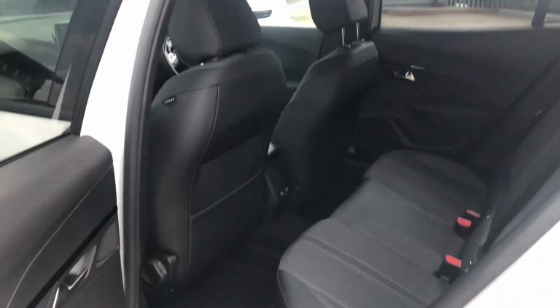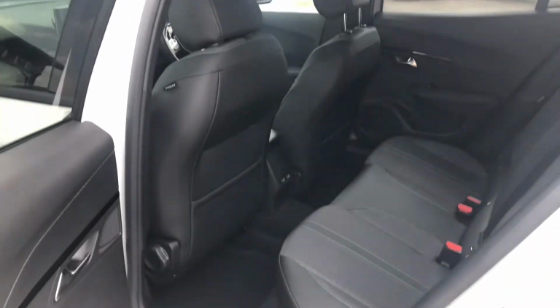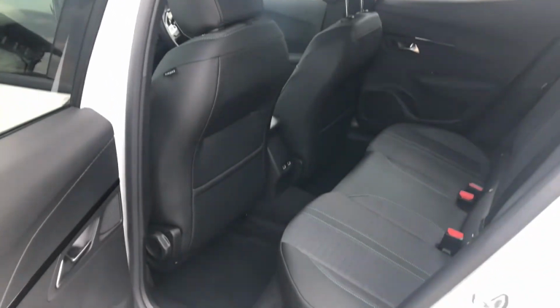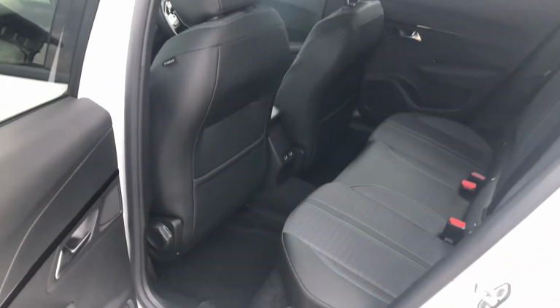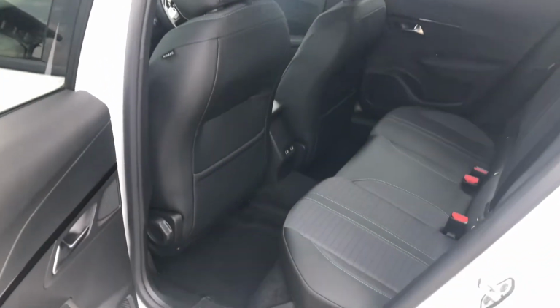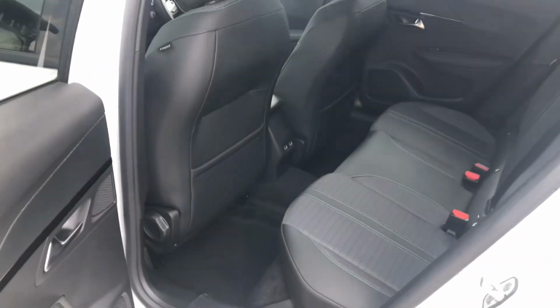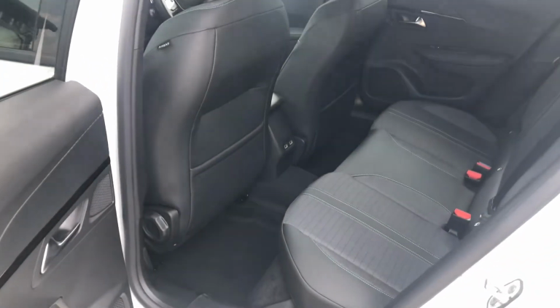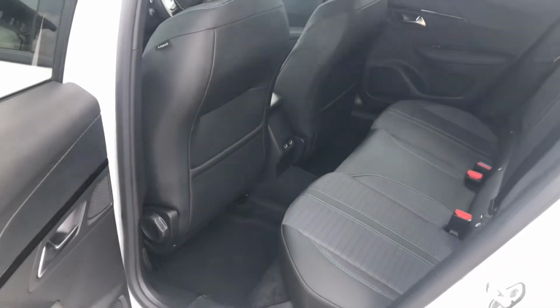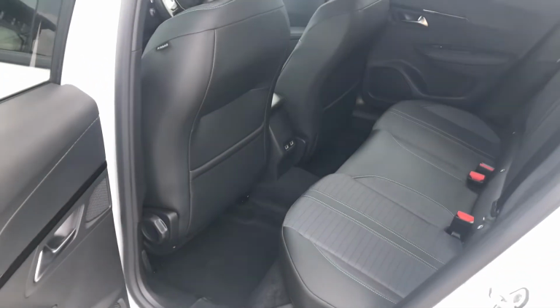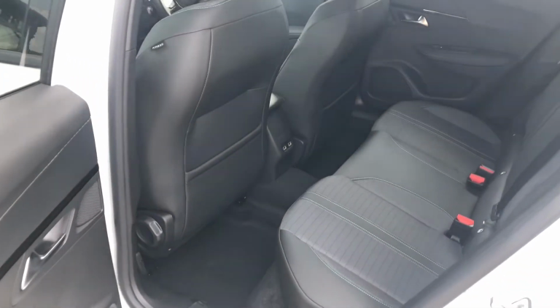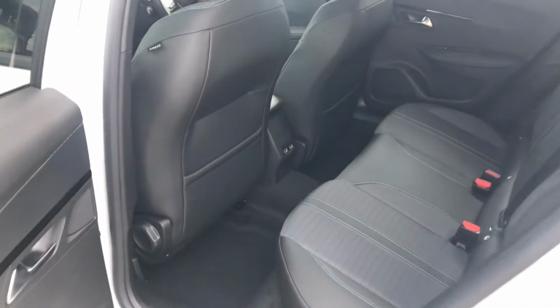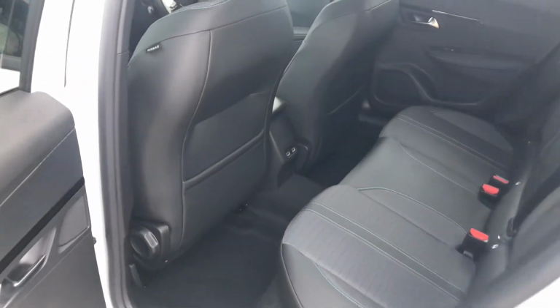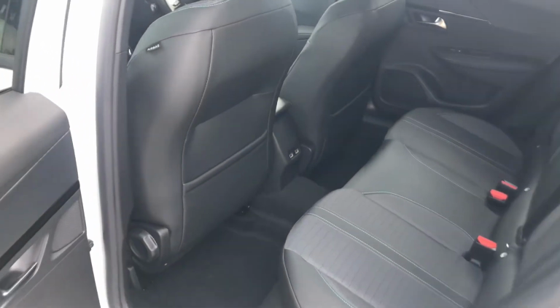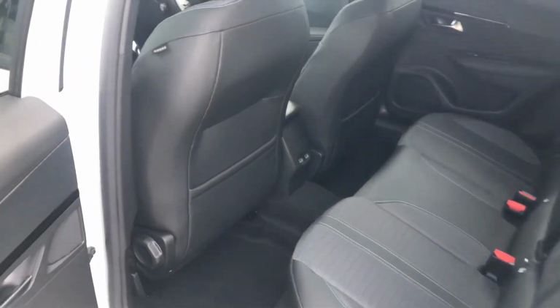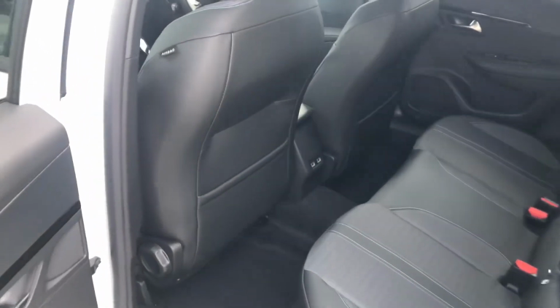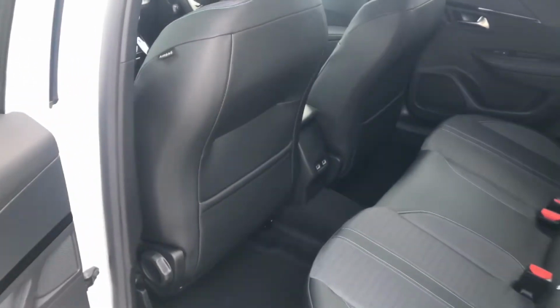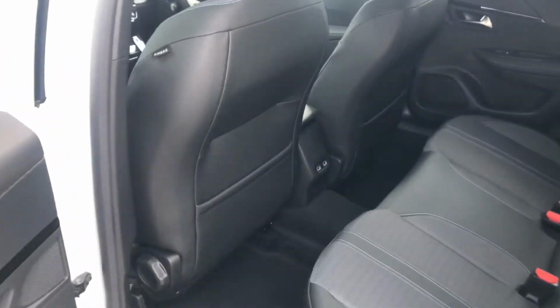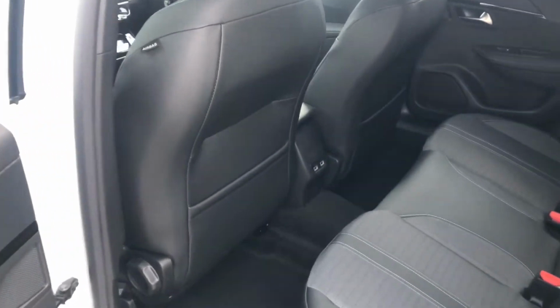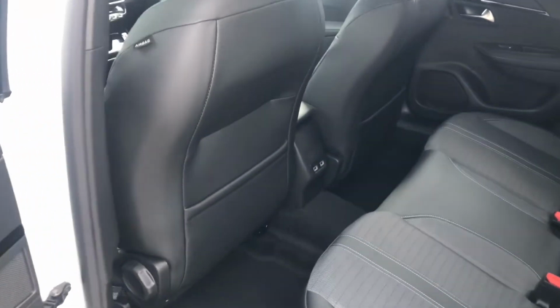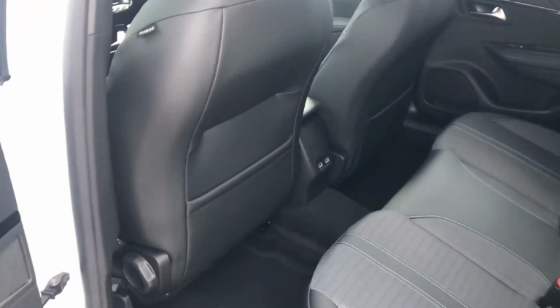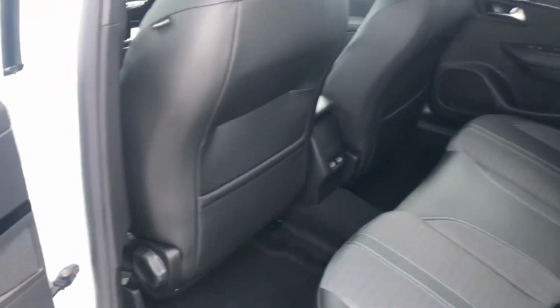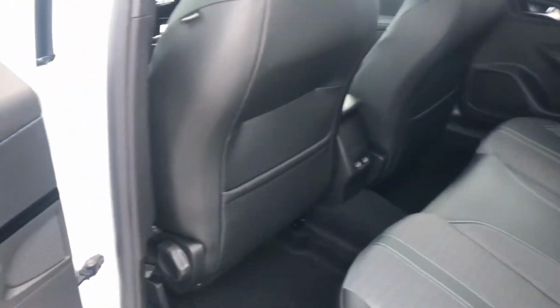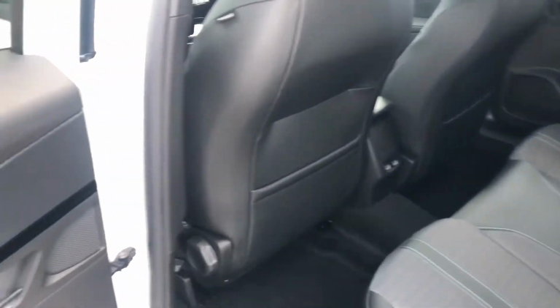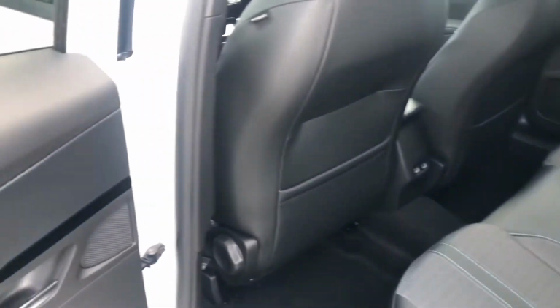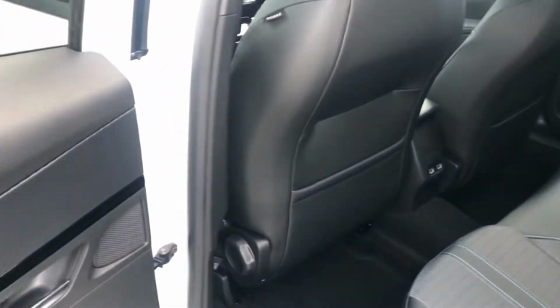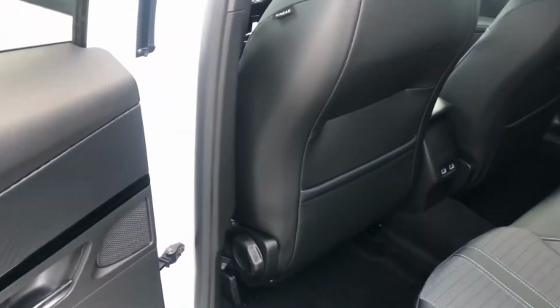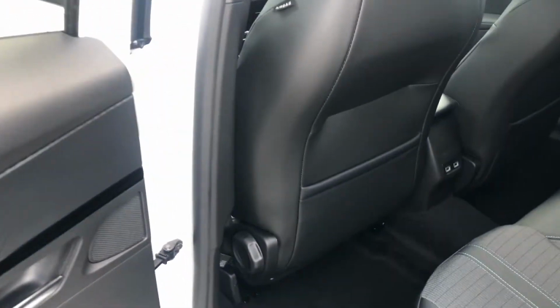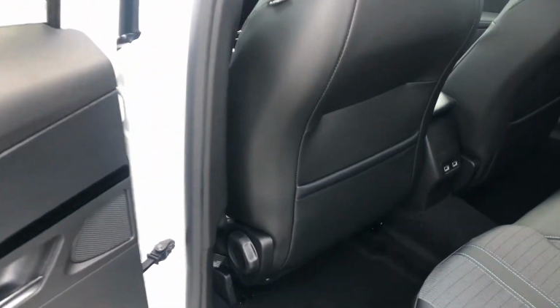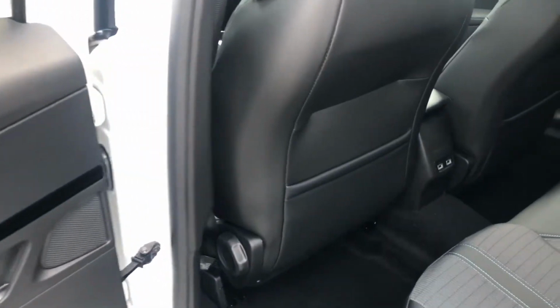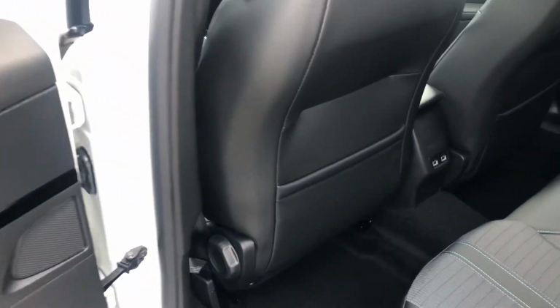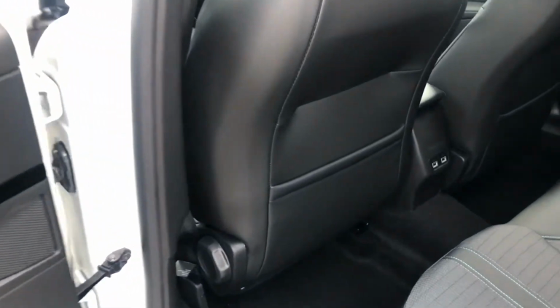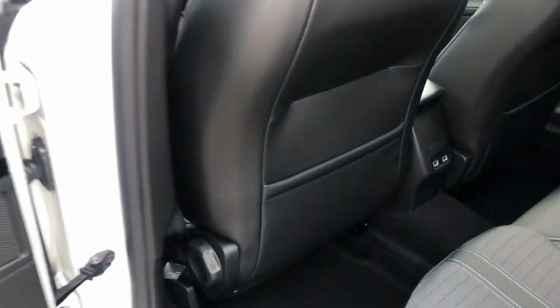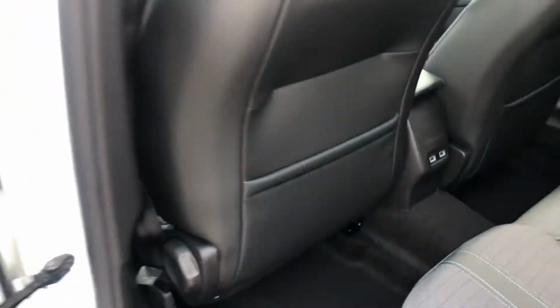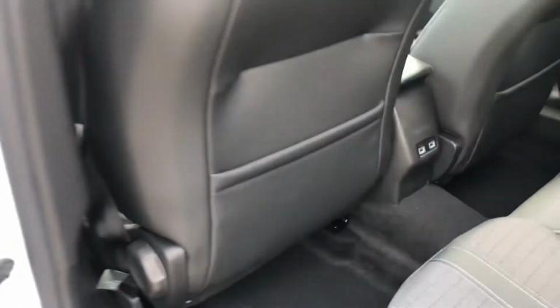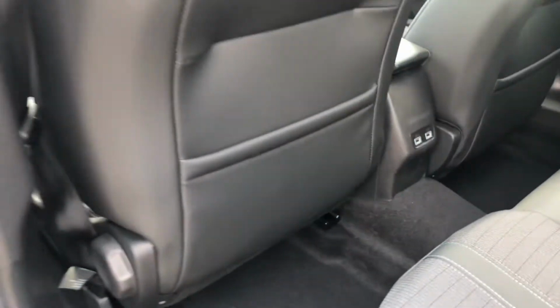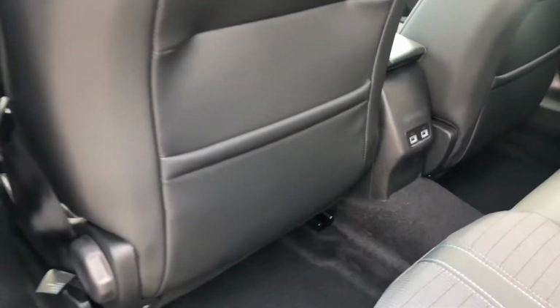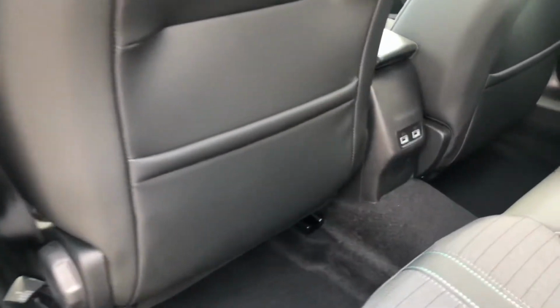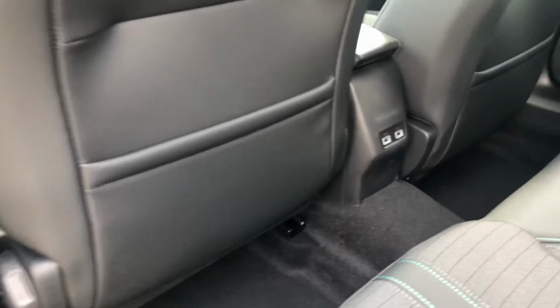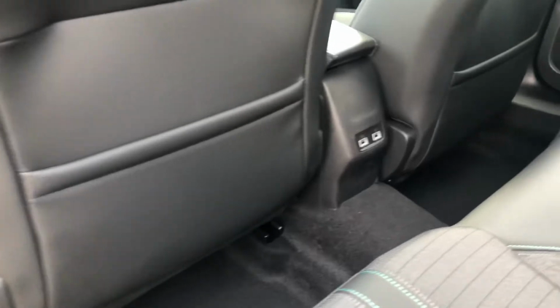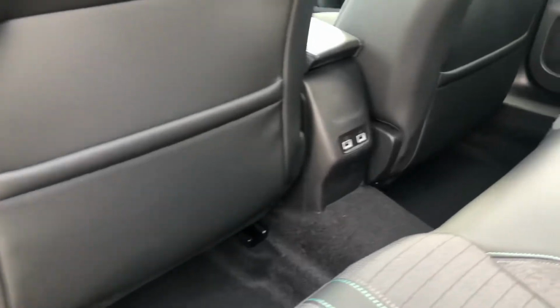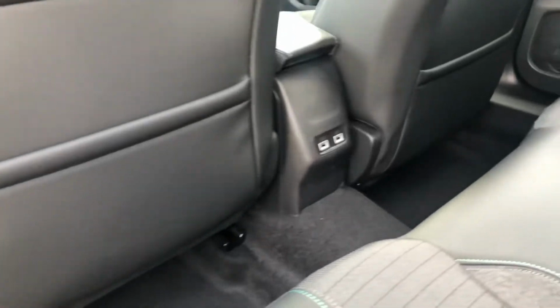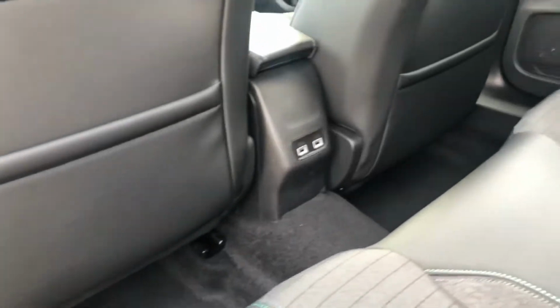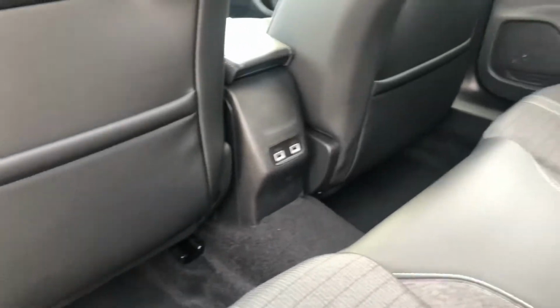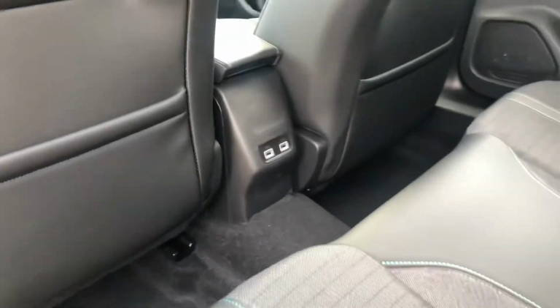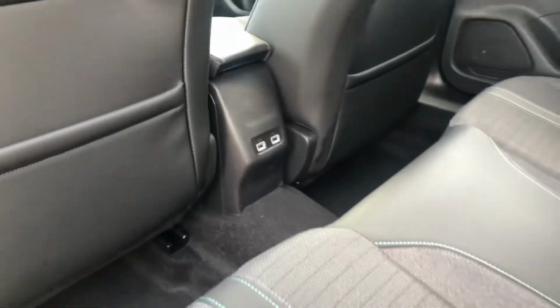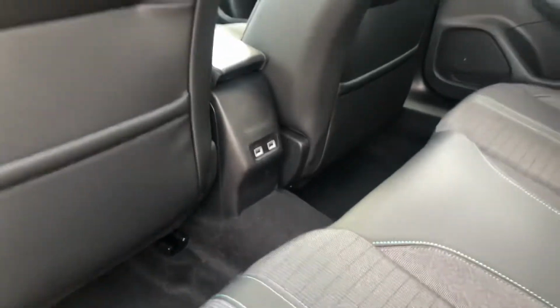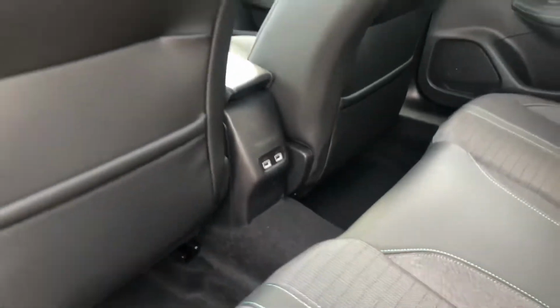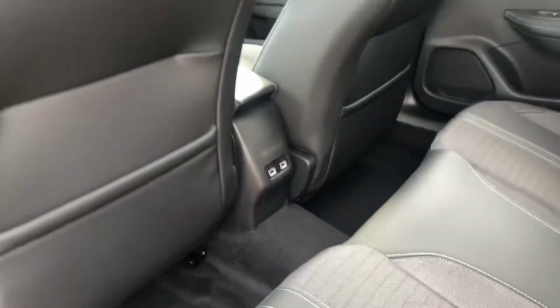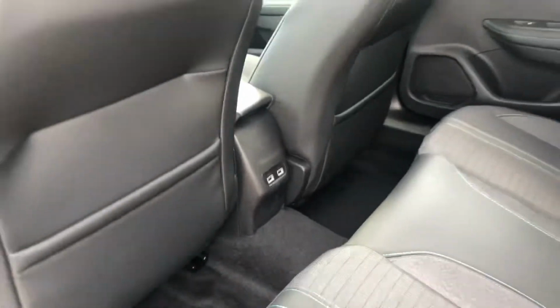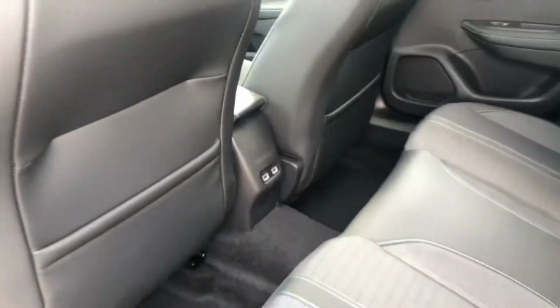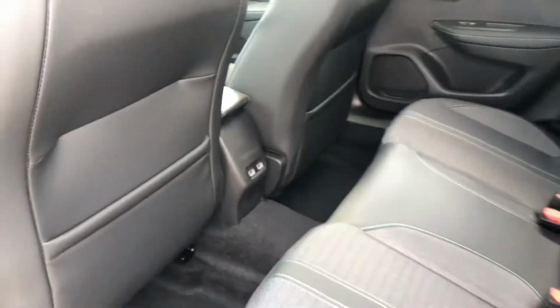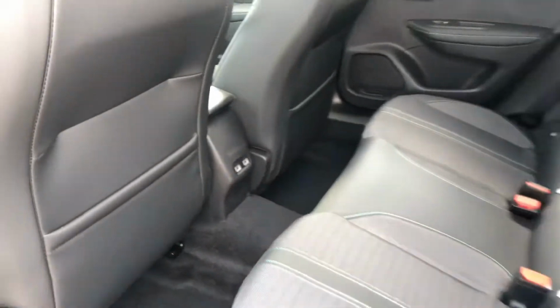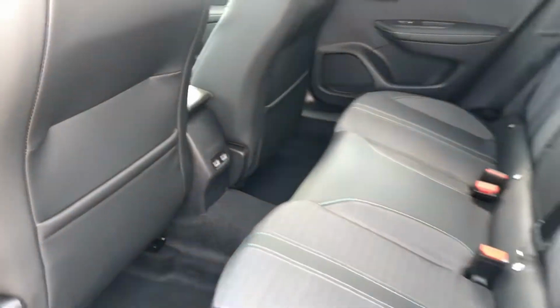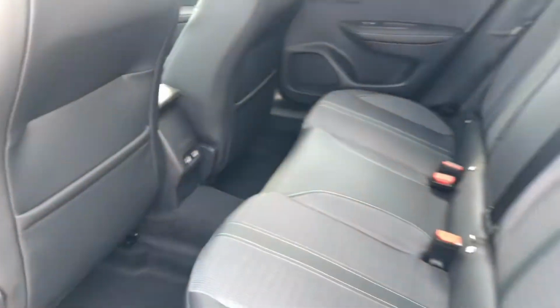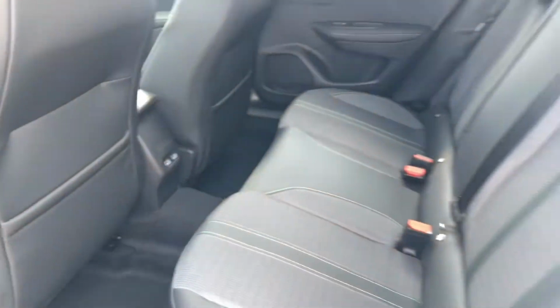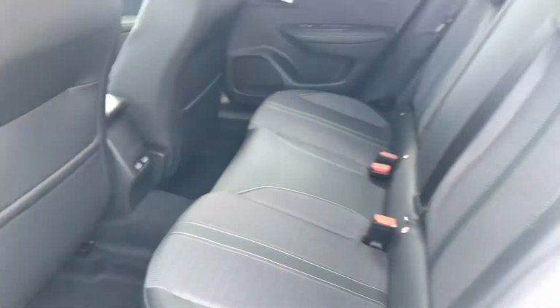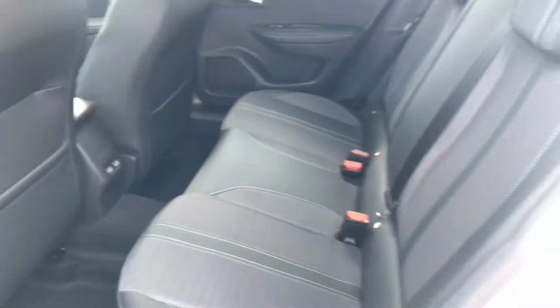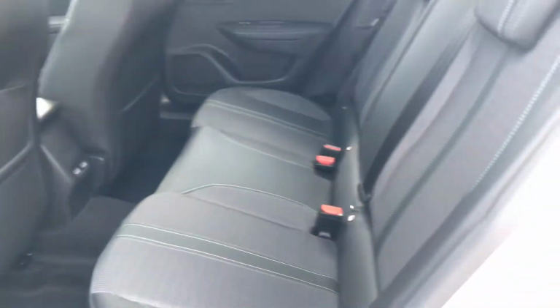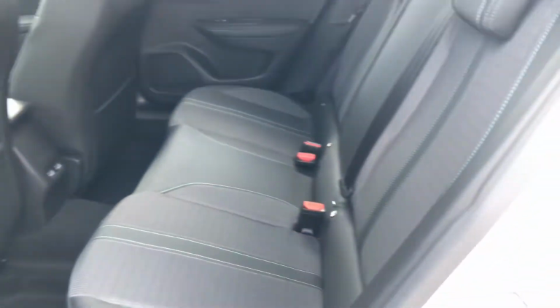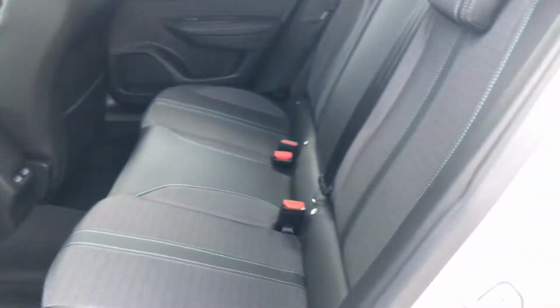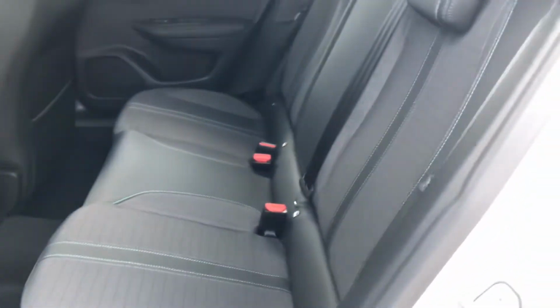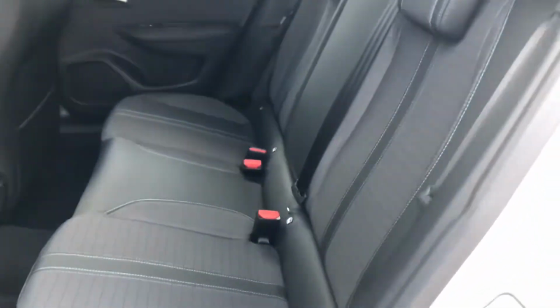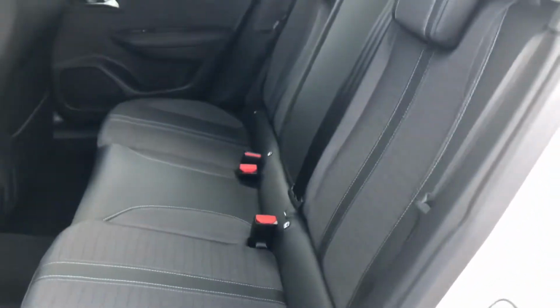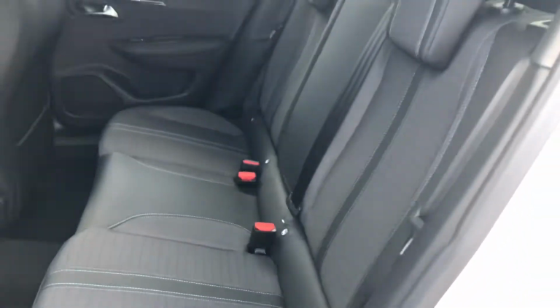Here in the rear you have two ISOFIX mounting points. You do have back seat storage, and there are two rear USB ports as well.